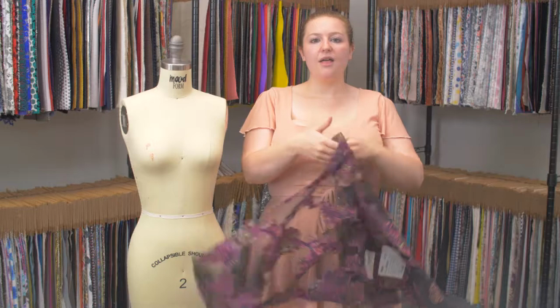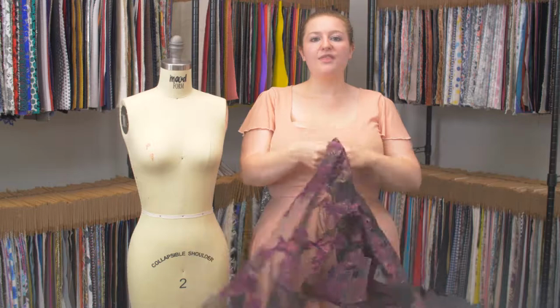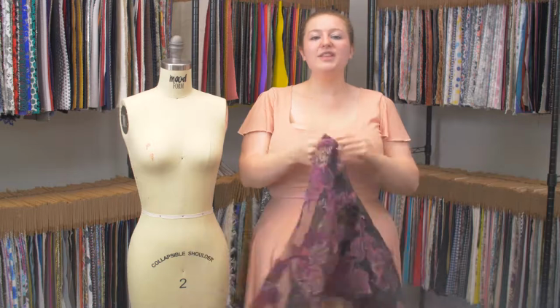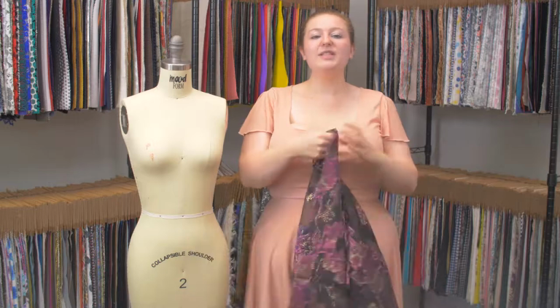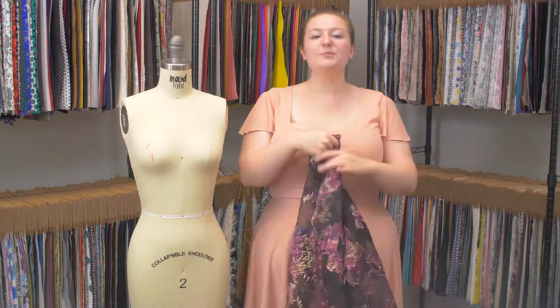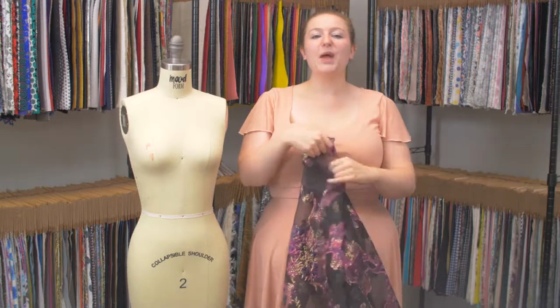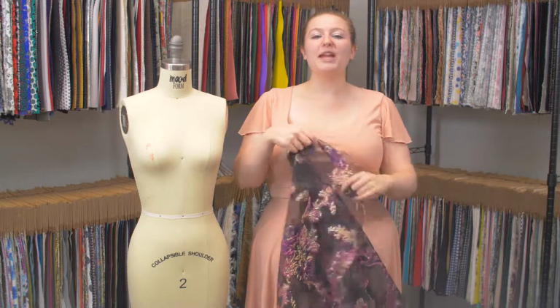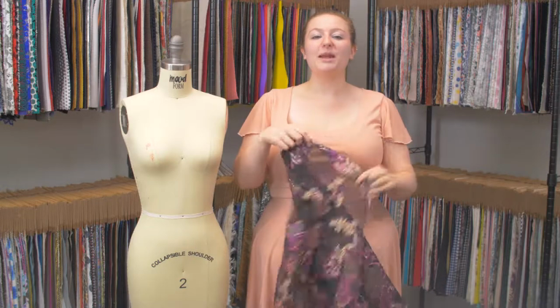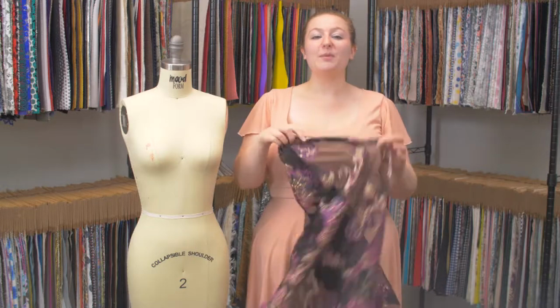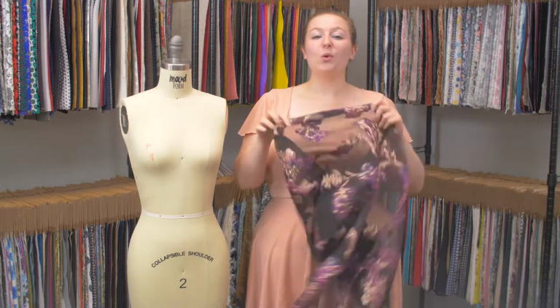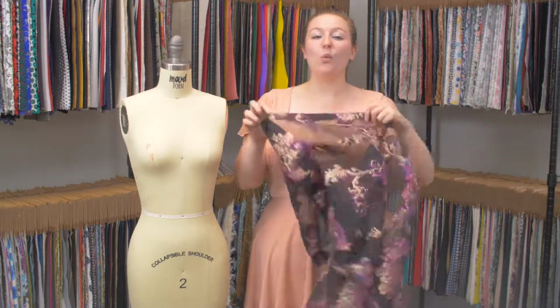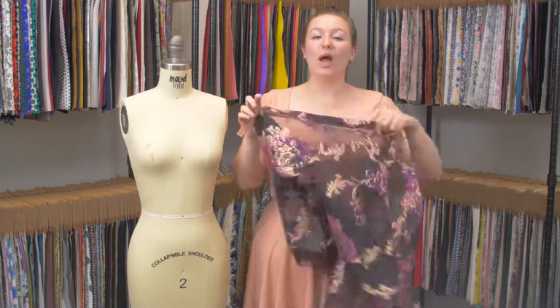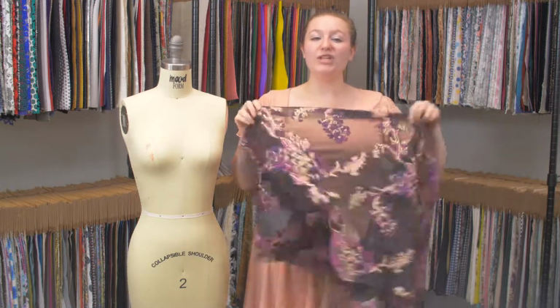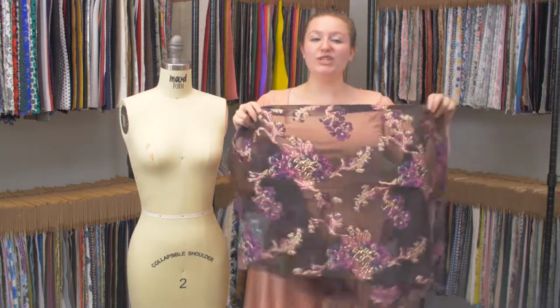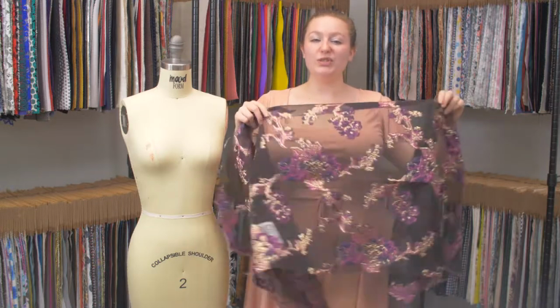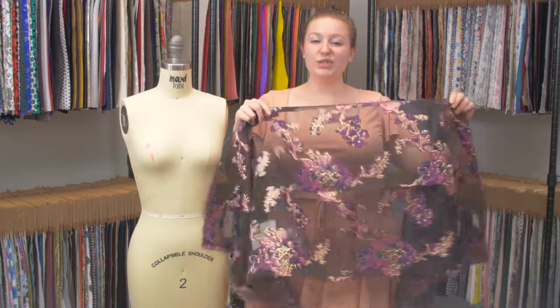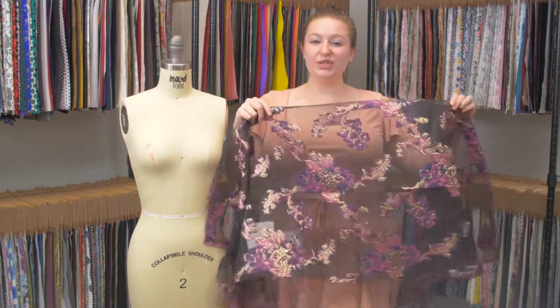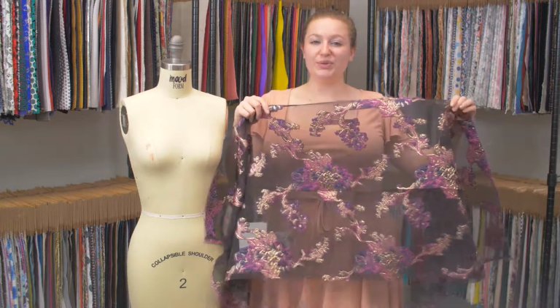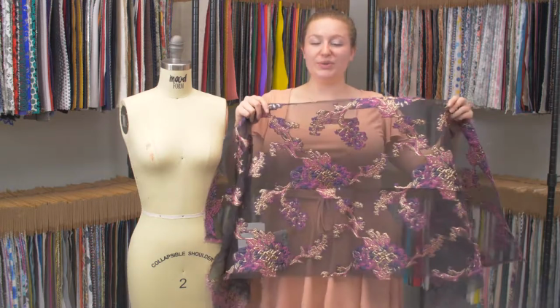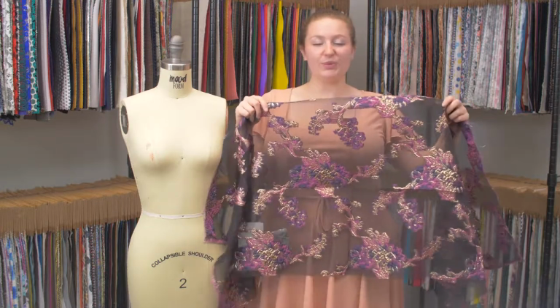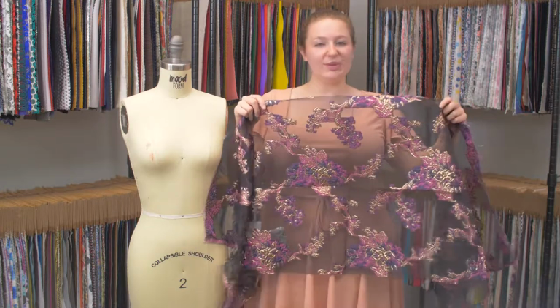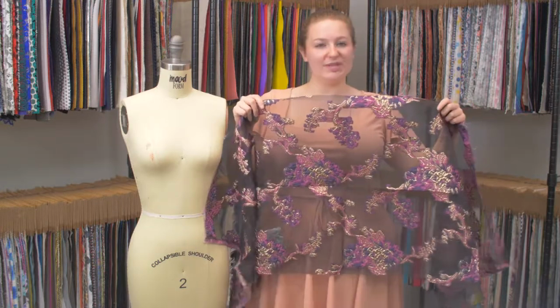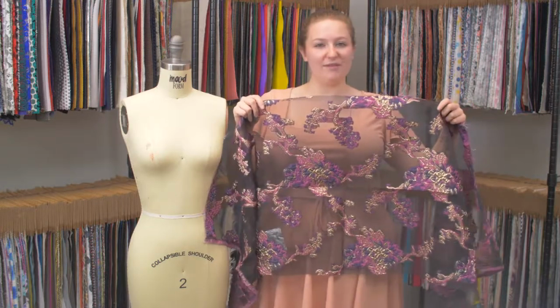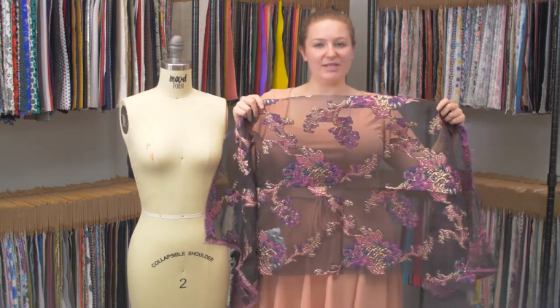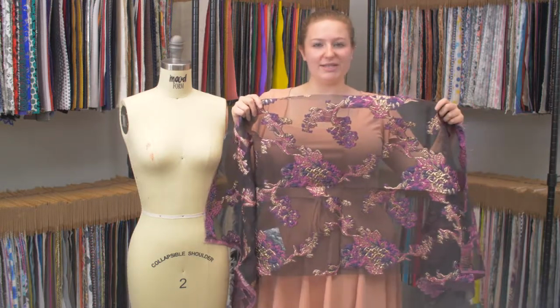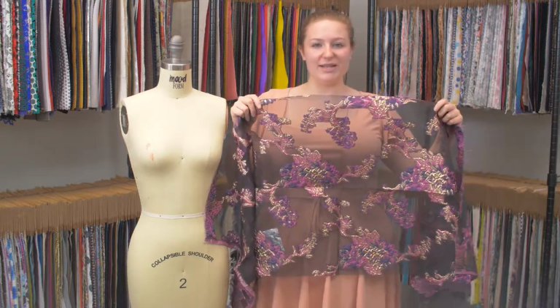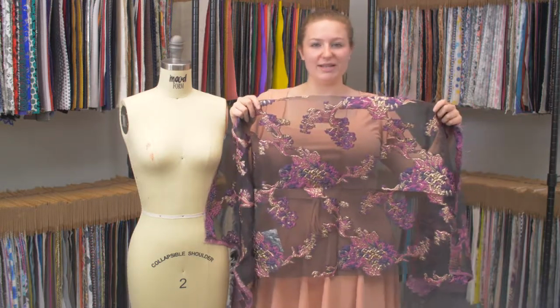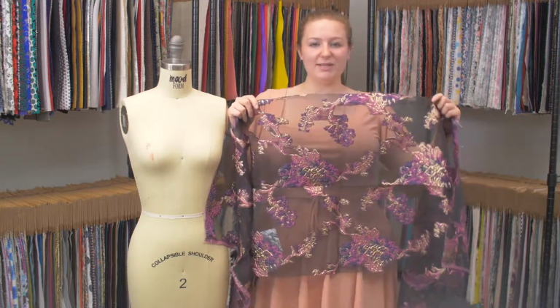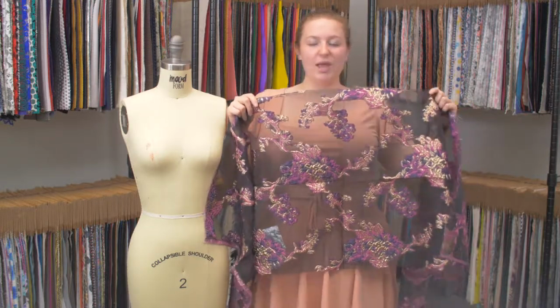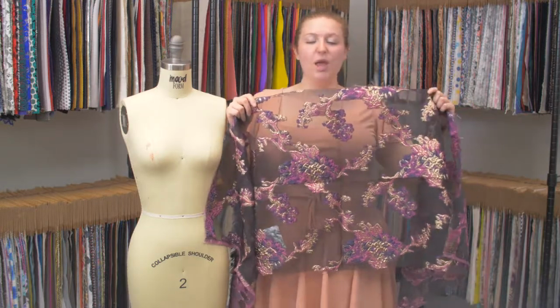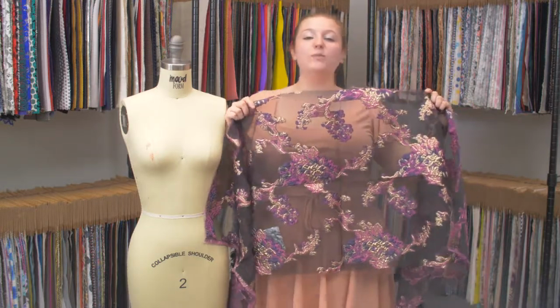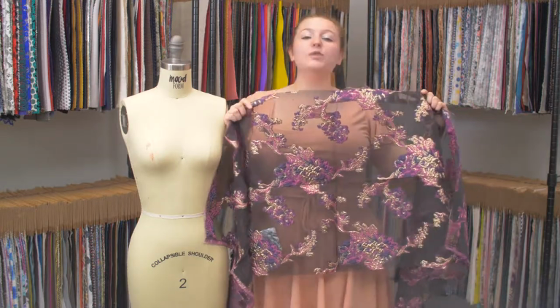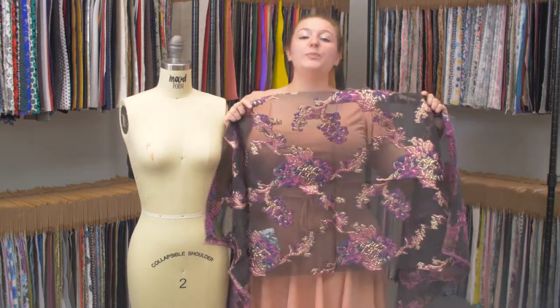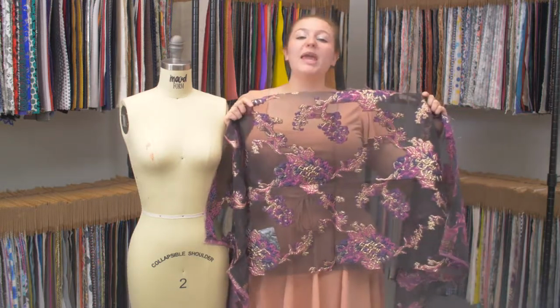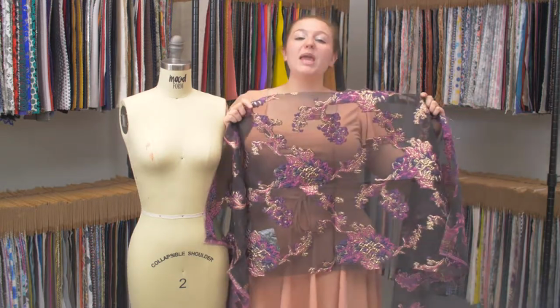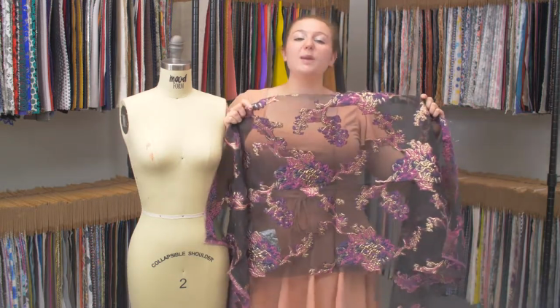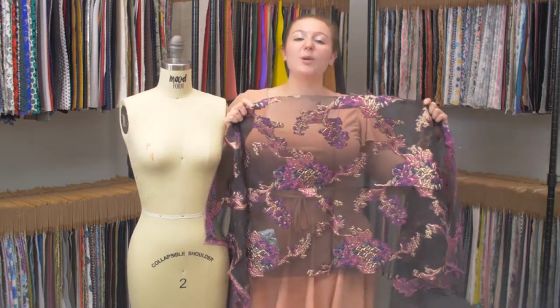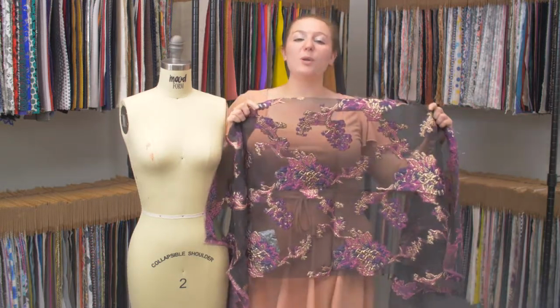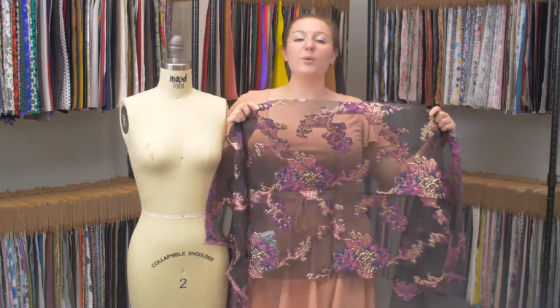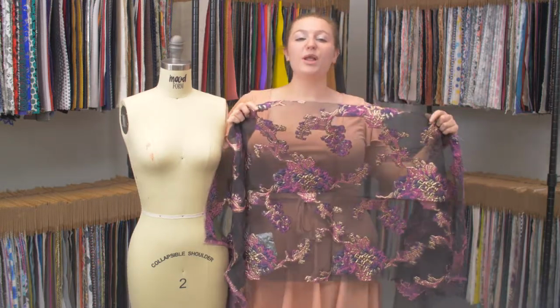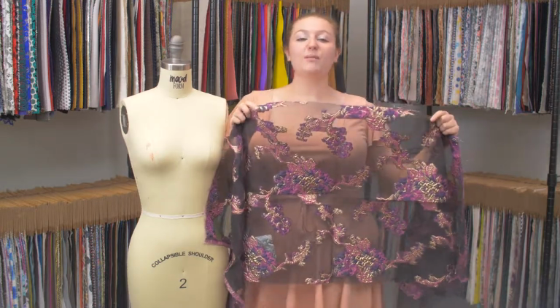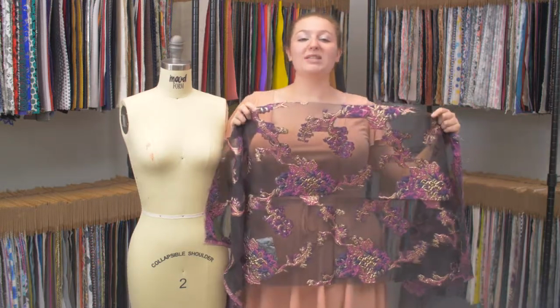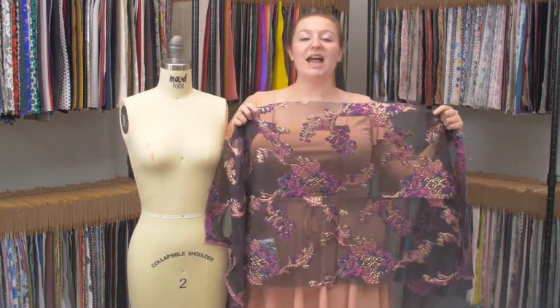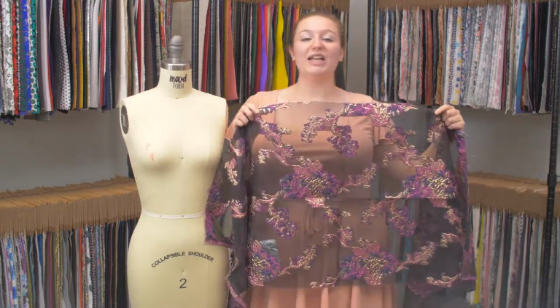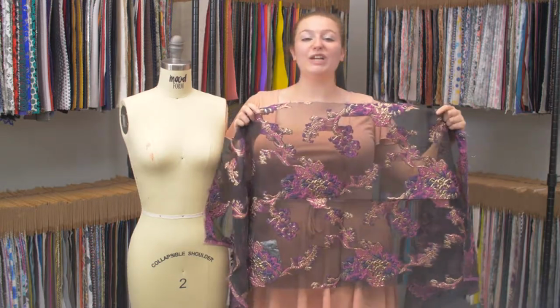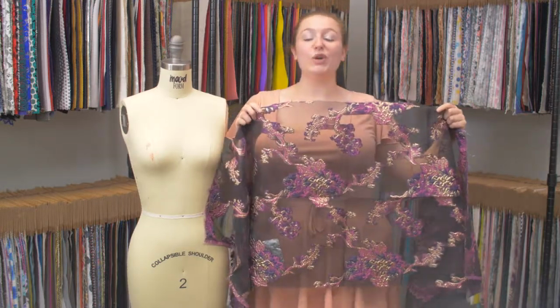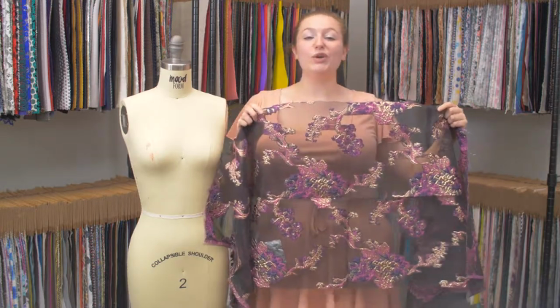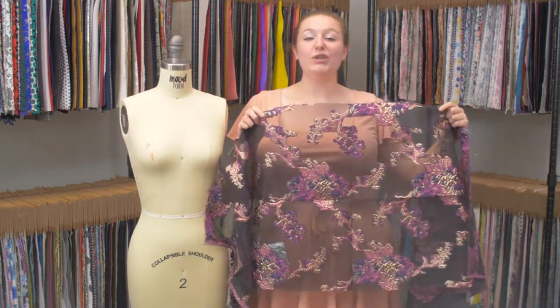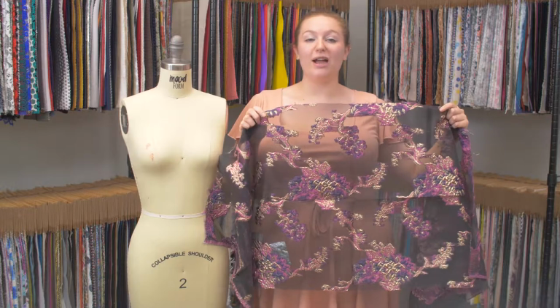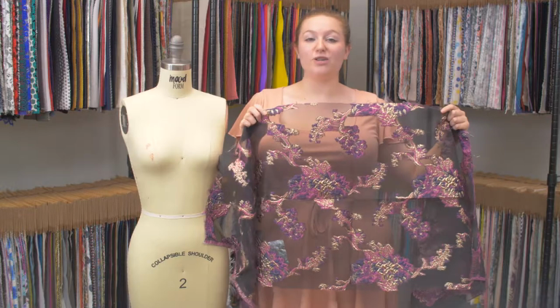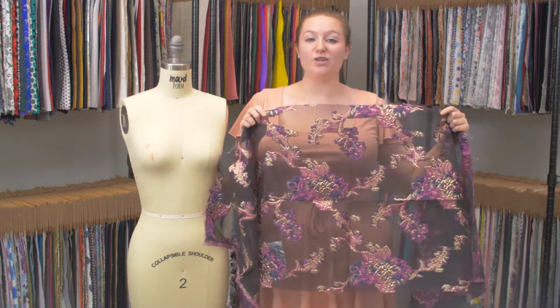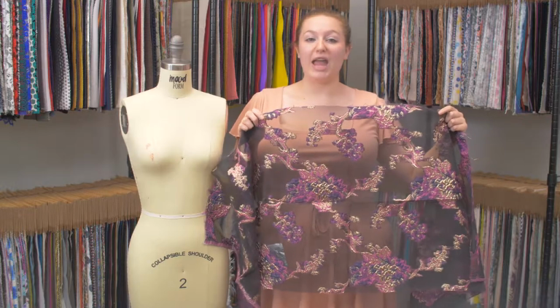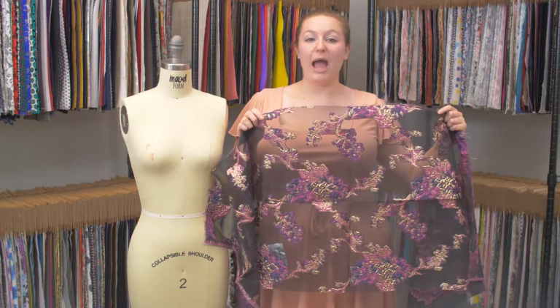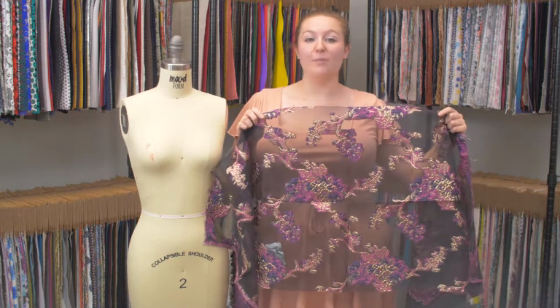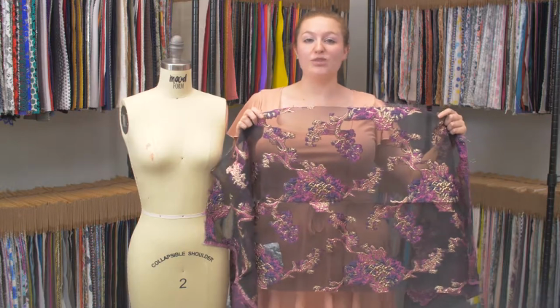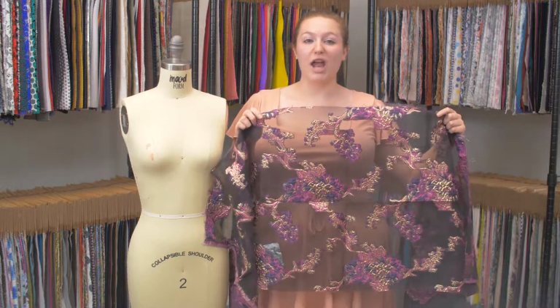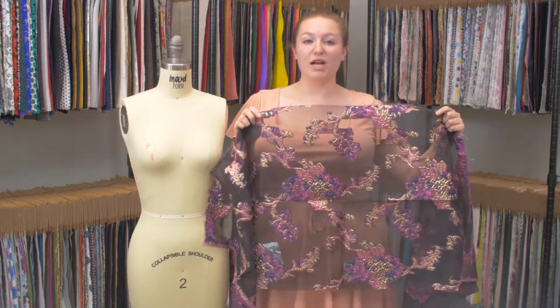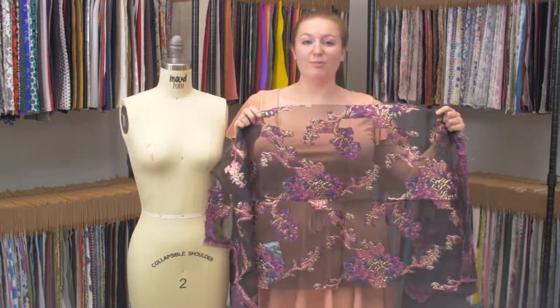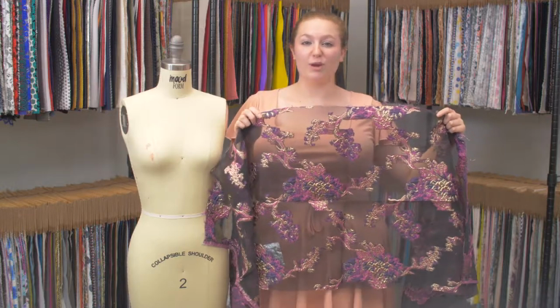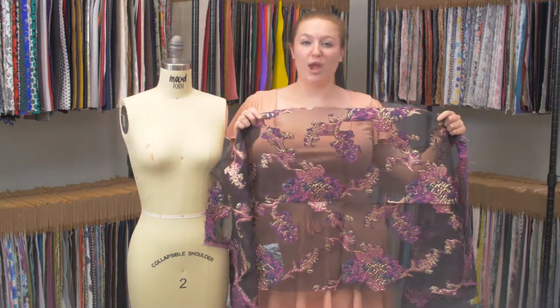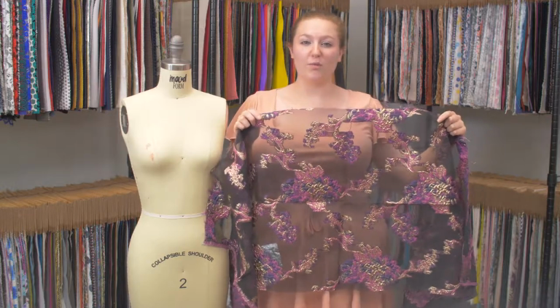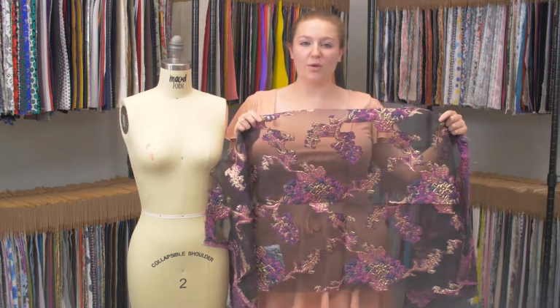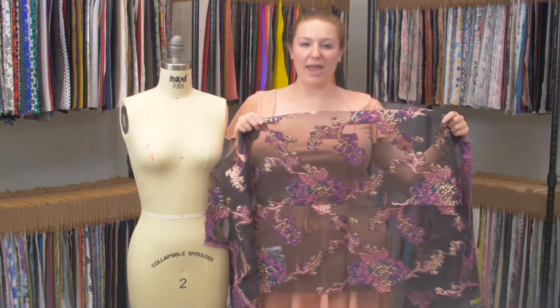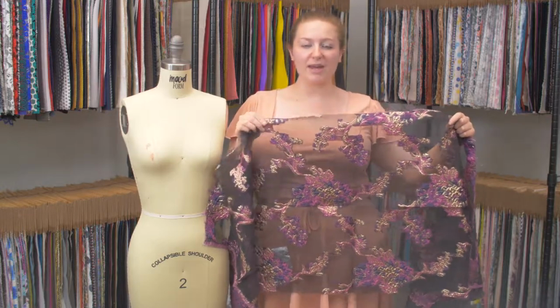This is product number 122376, Mood's Pink, Purple, and Metallic Gold Luxury Abstract Burnout Brocade.